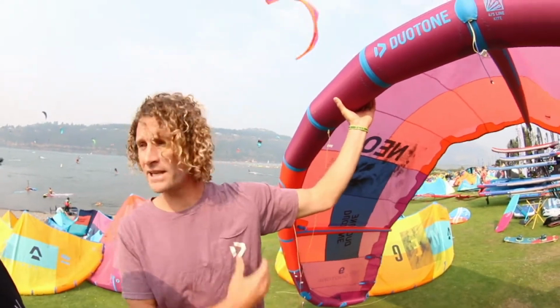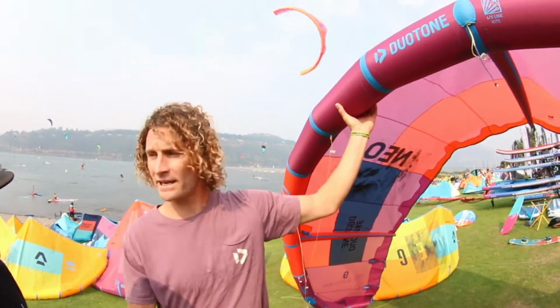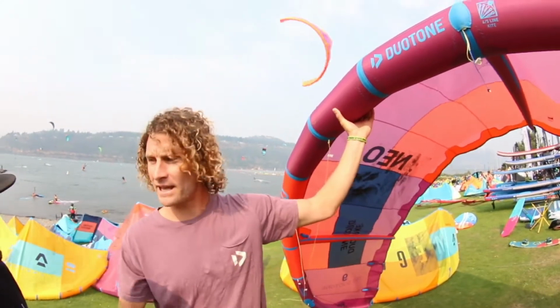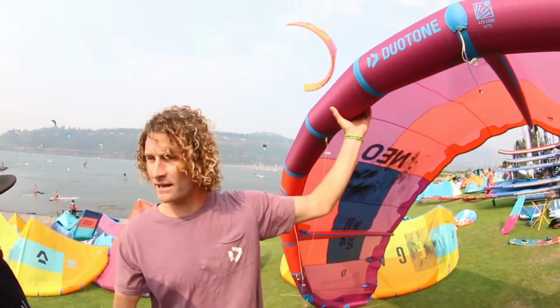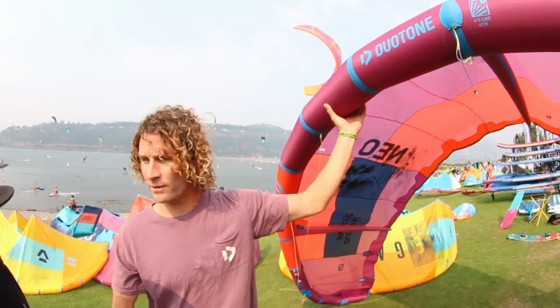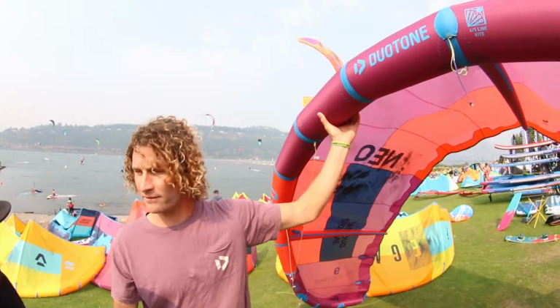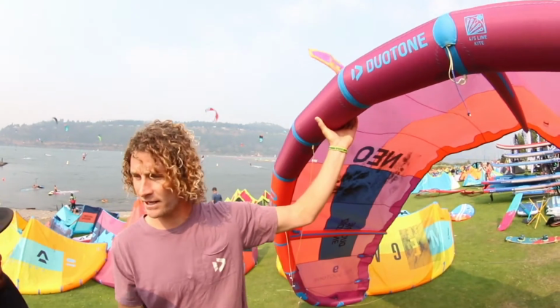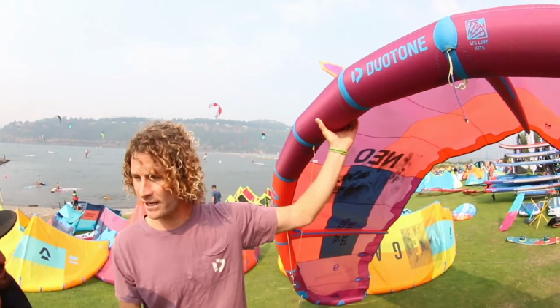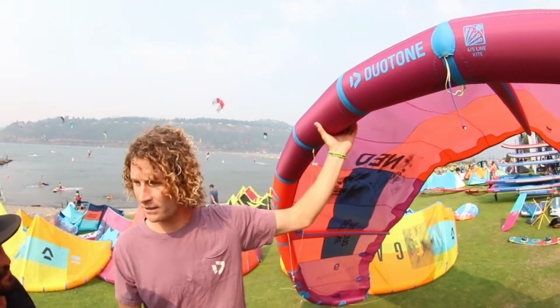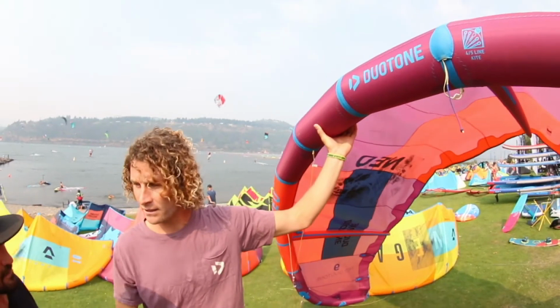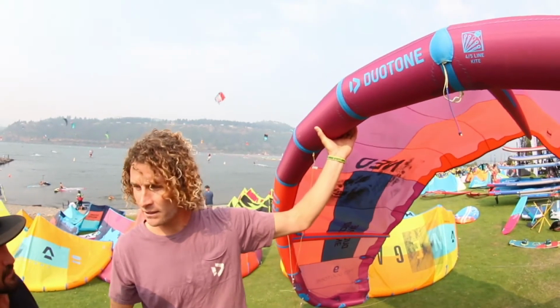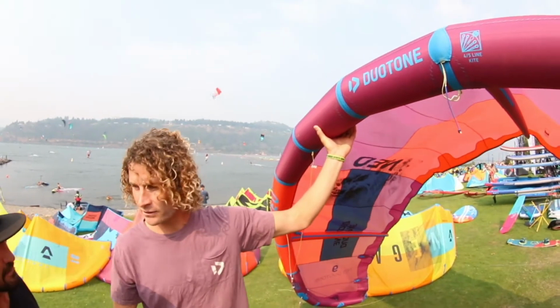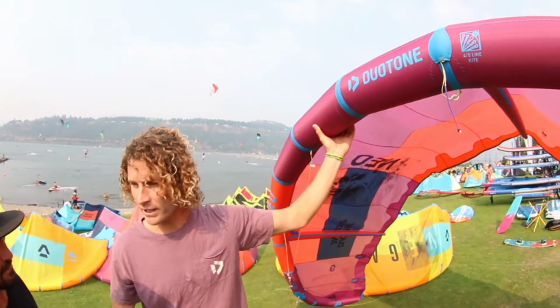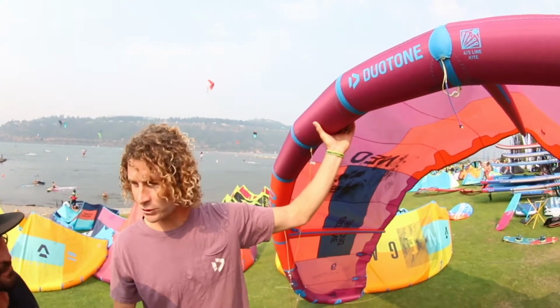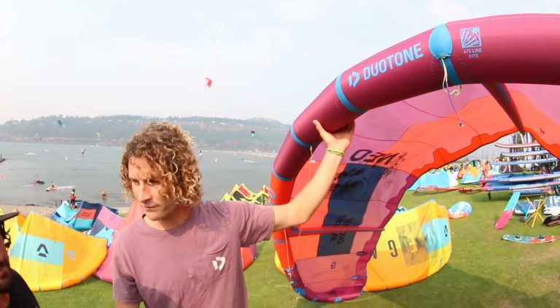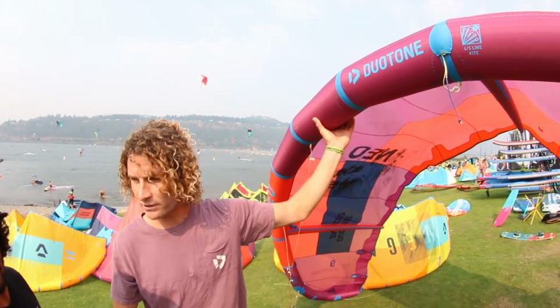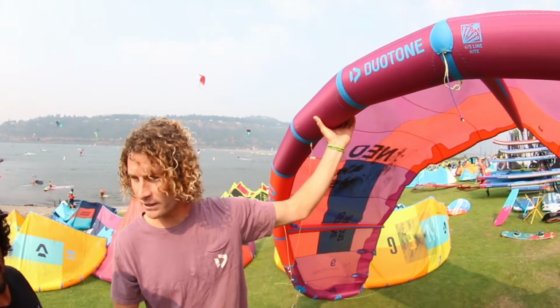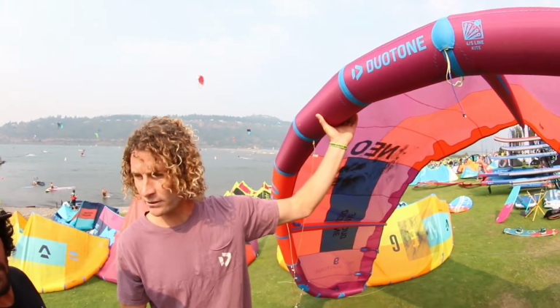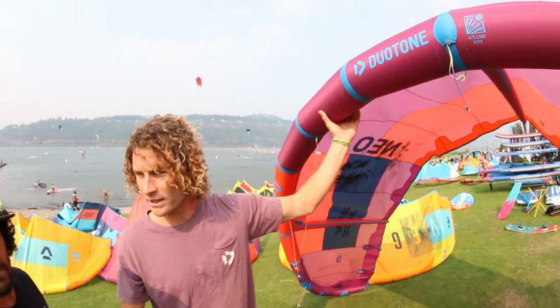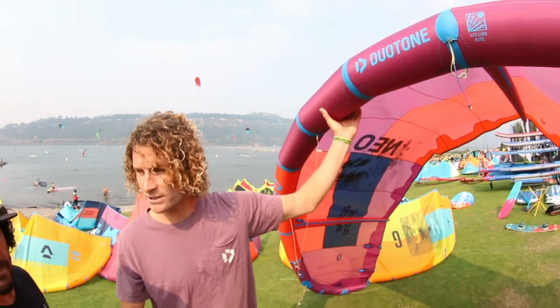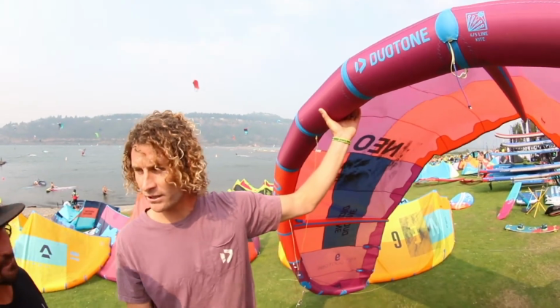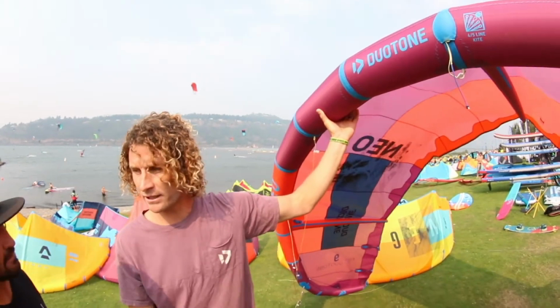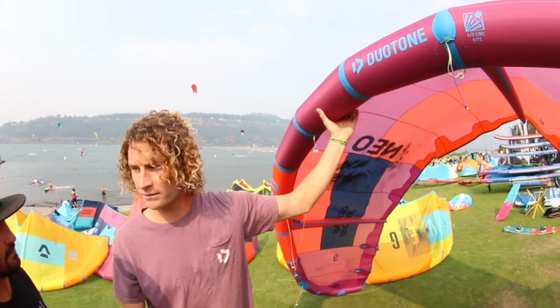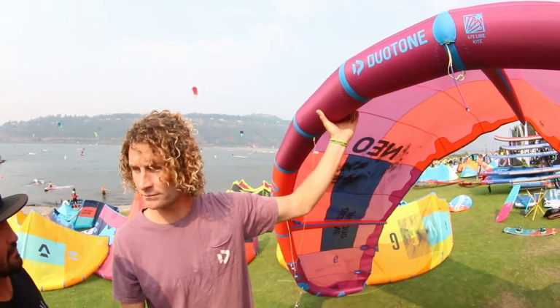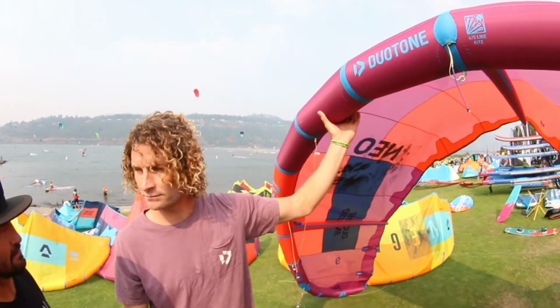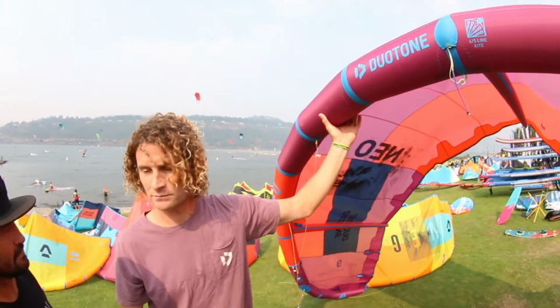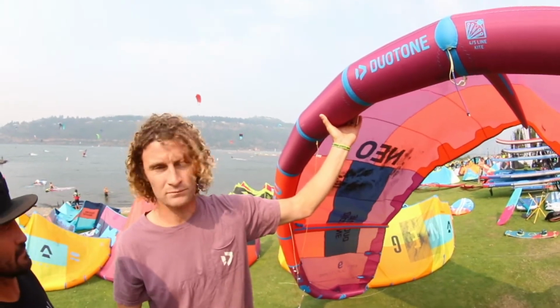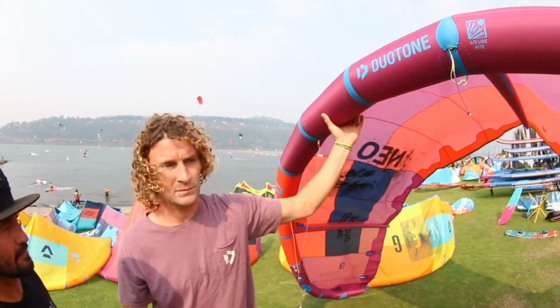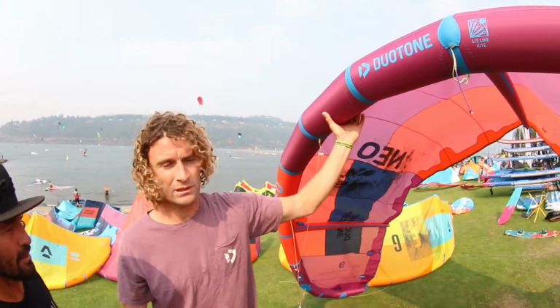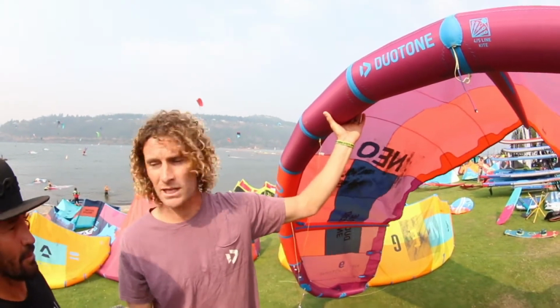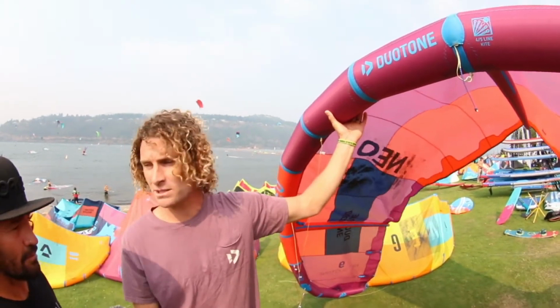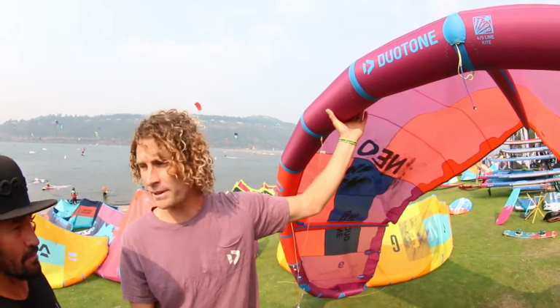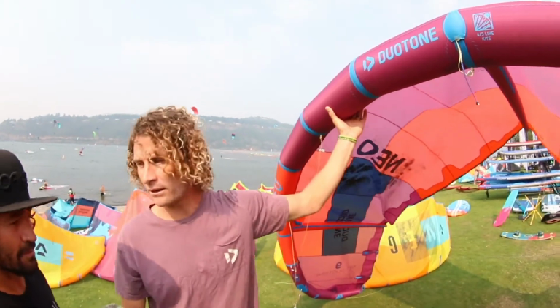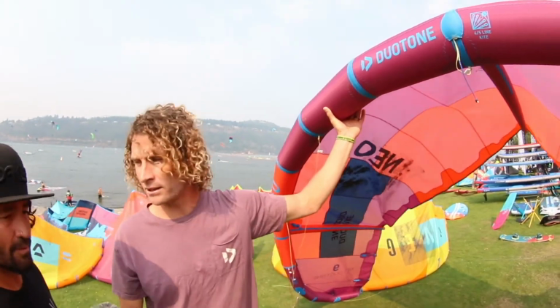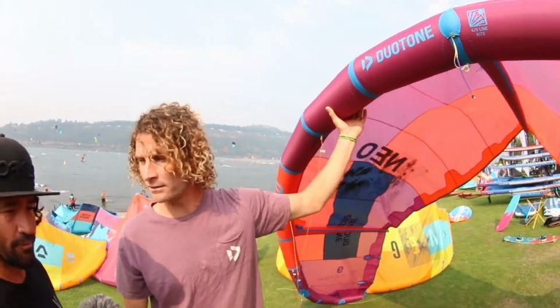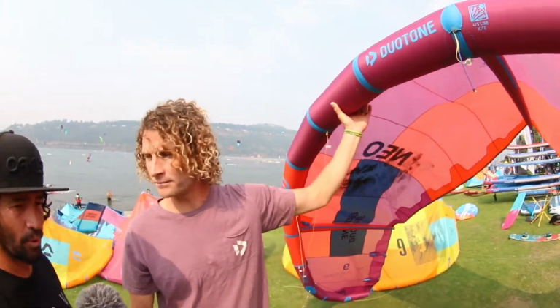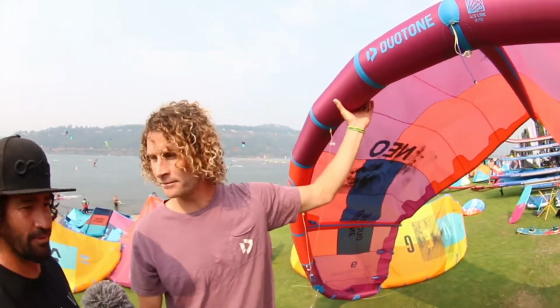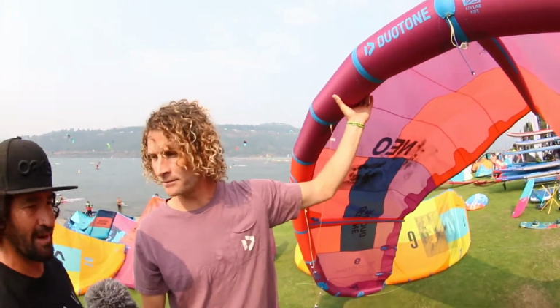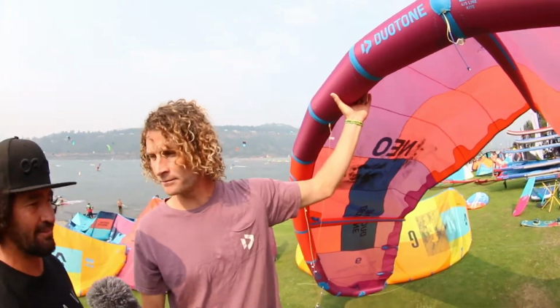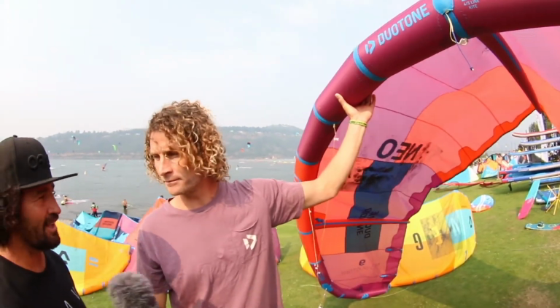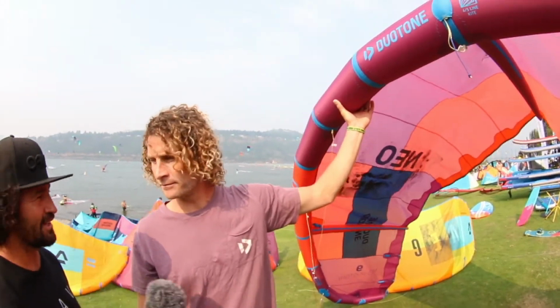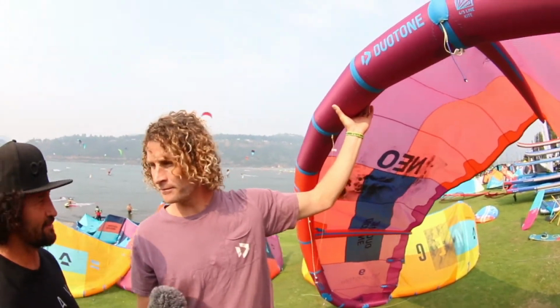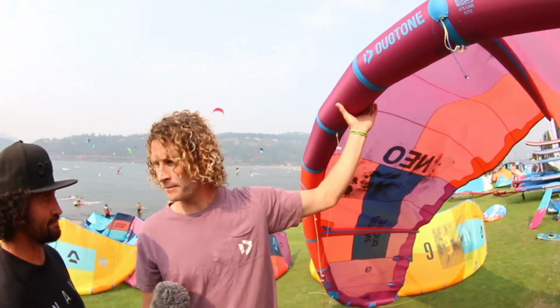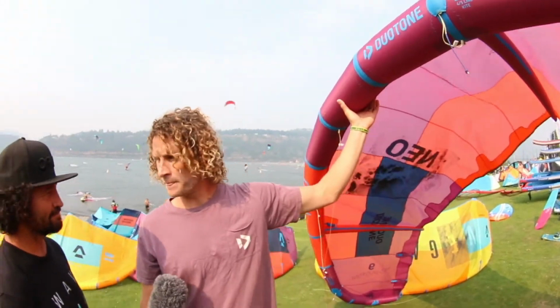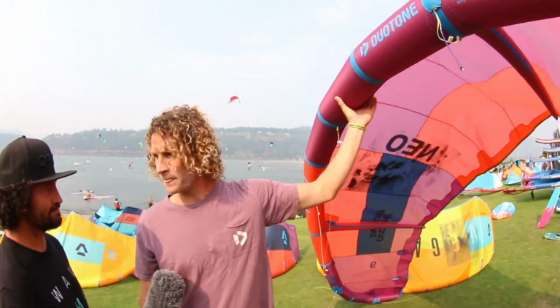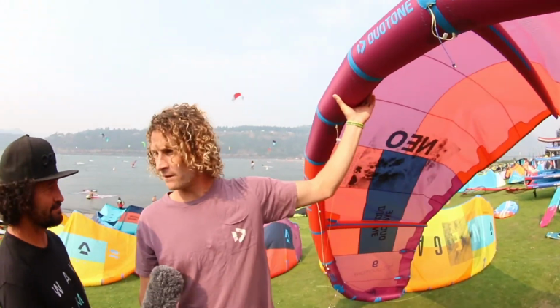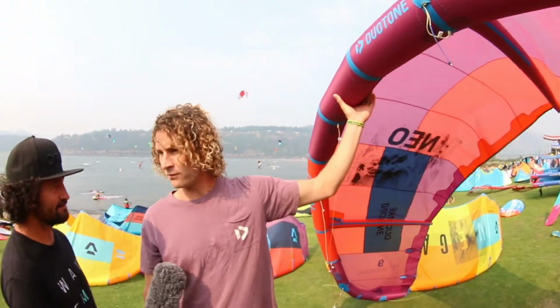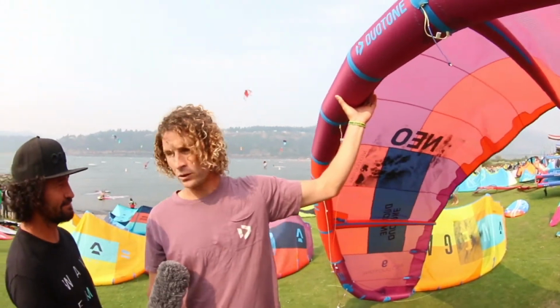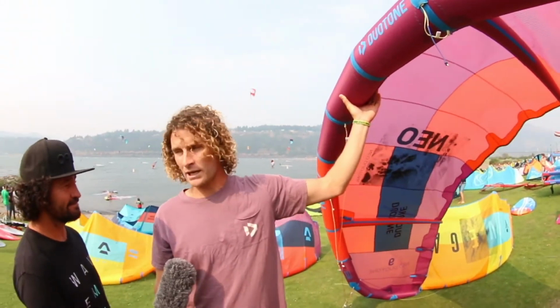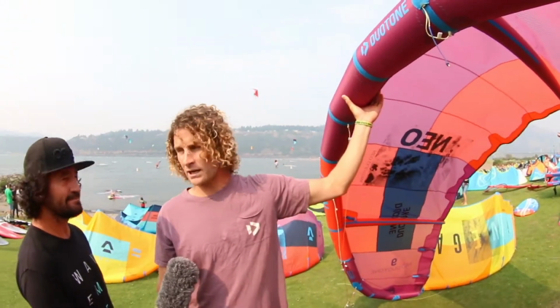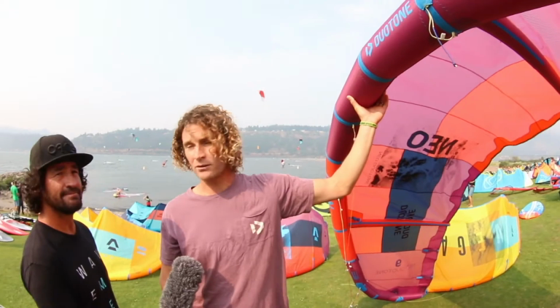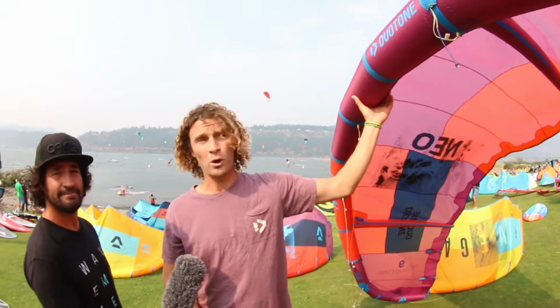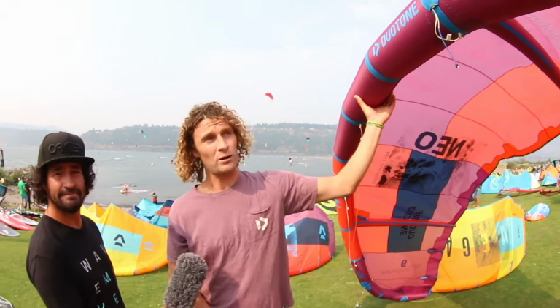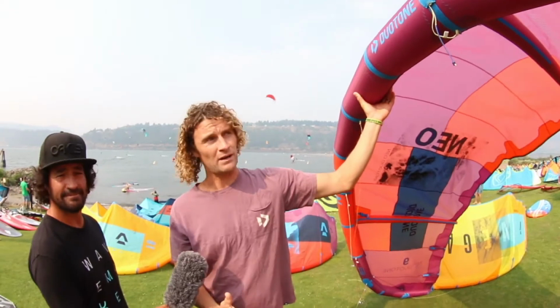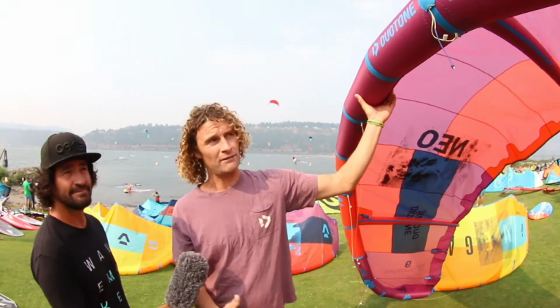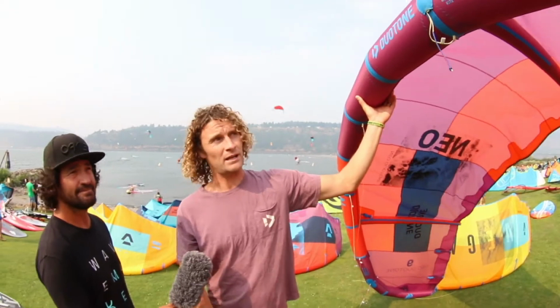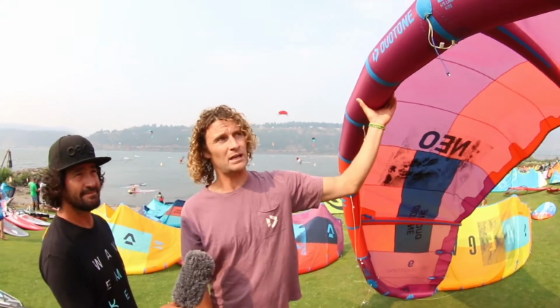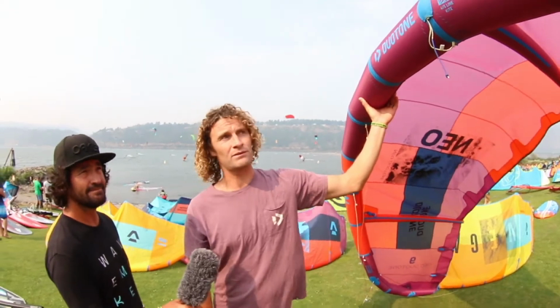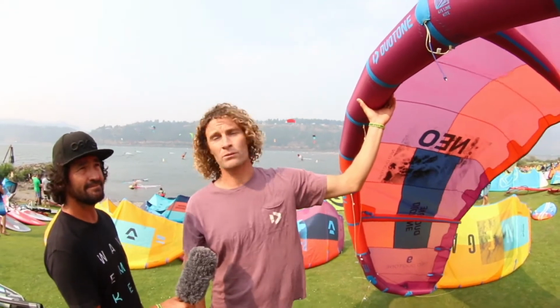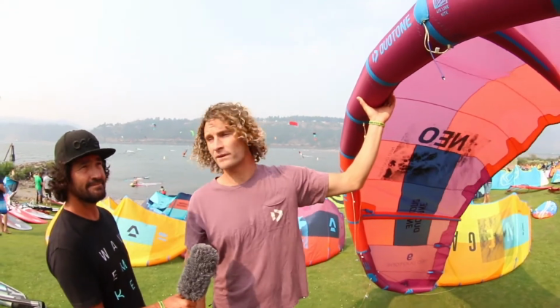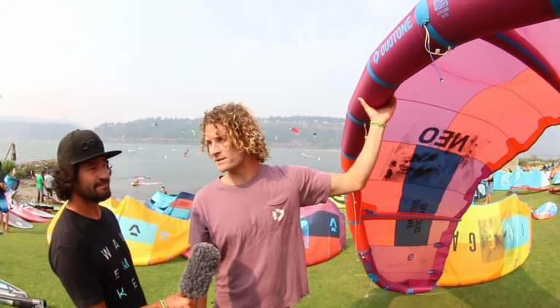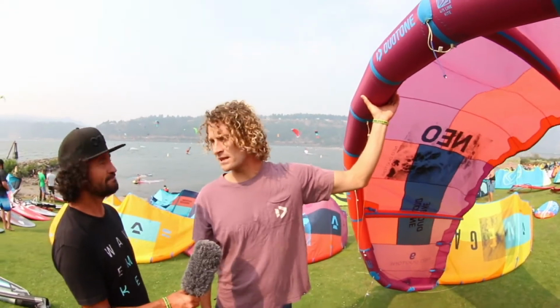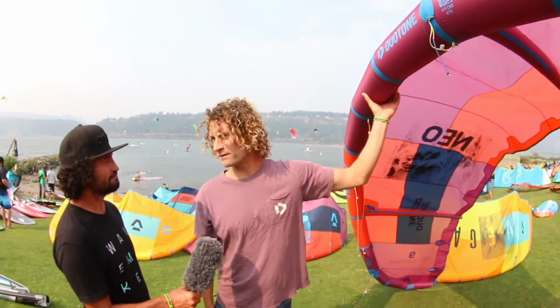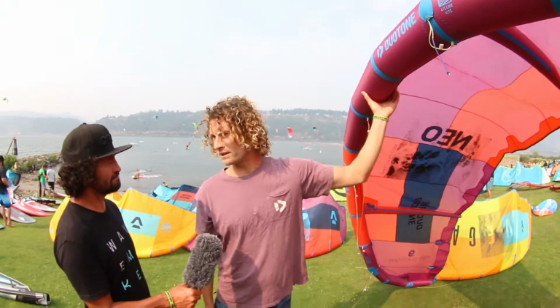Dedicated wave kite, great drifting, great turning, lots of power. Four line or five line if you want the safety.